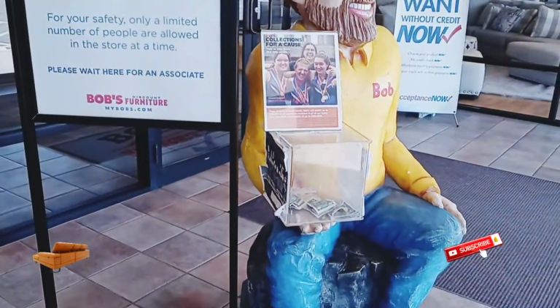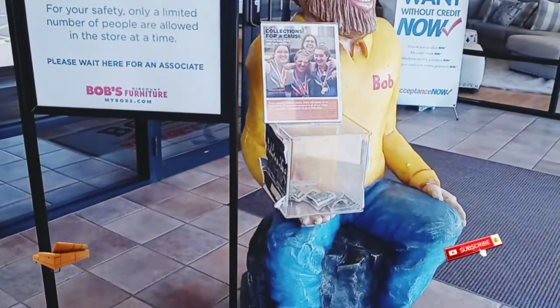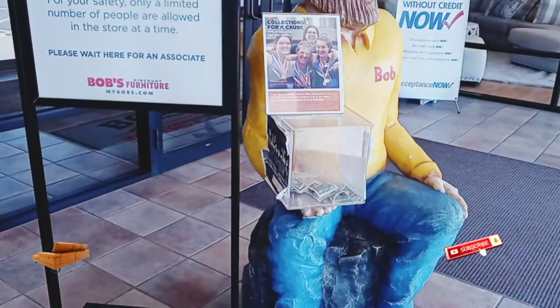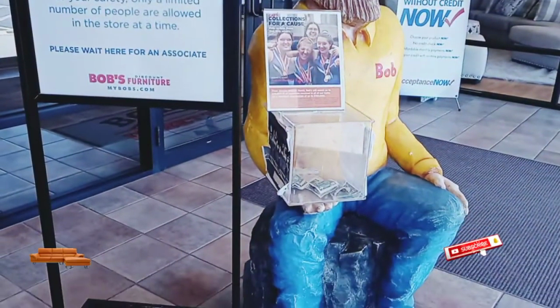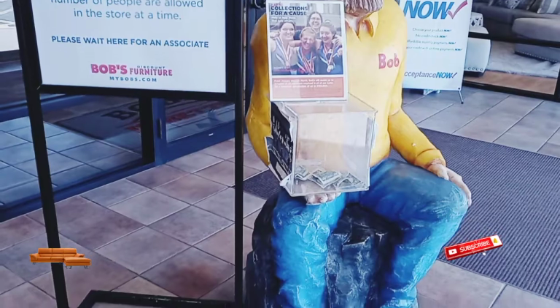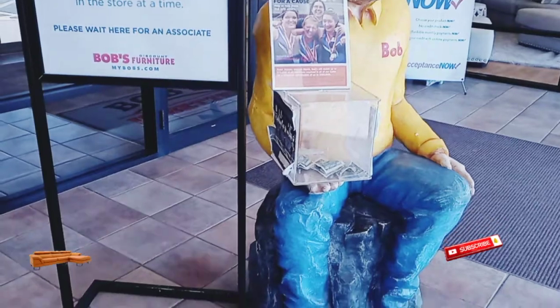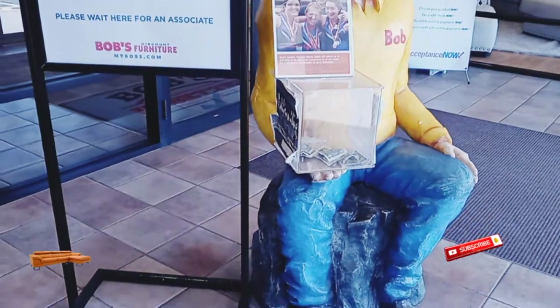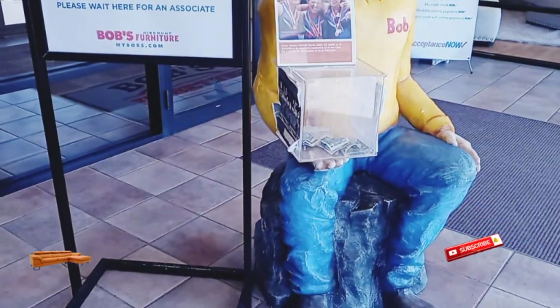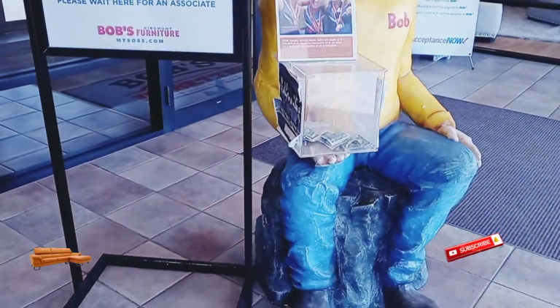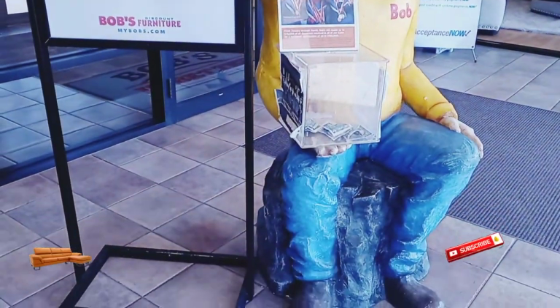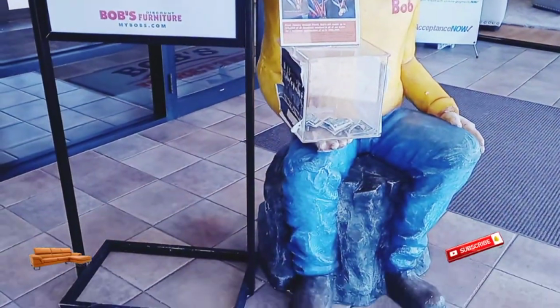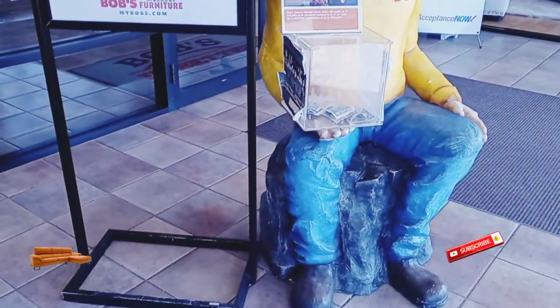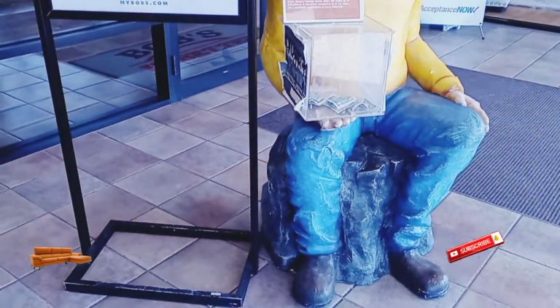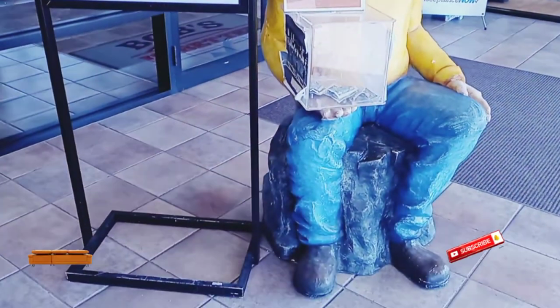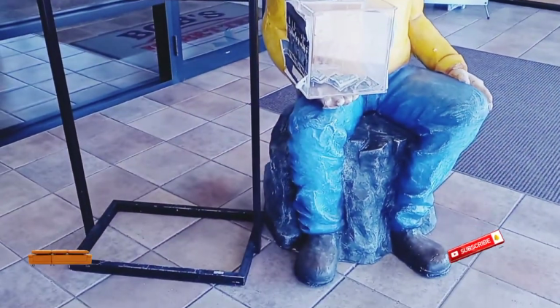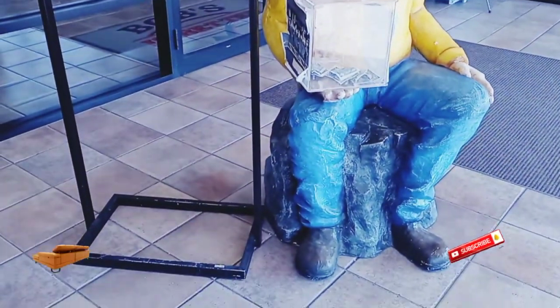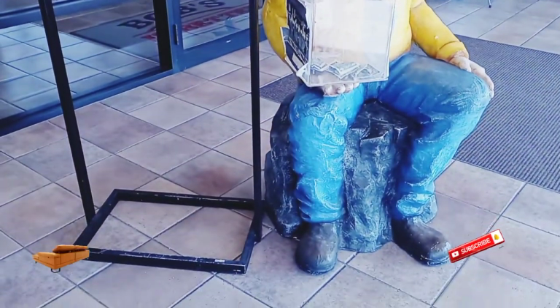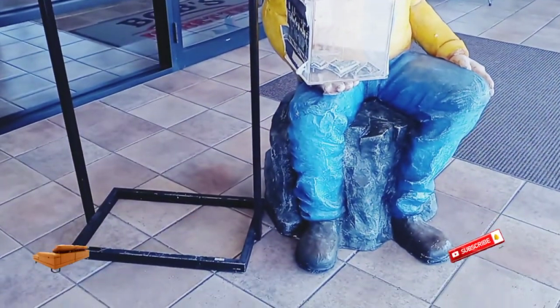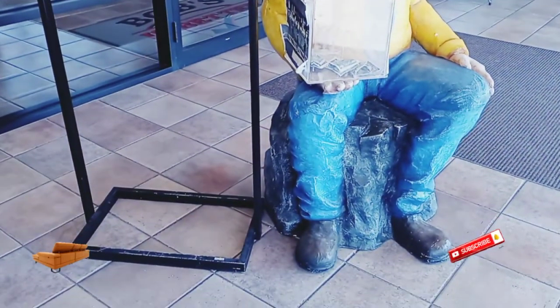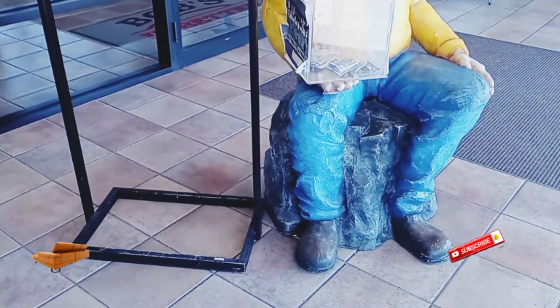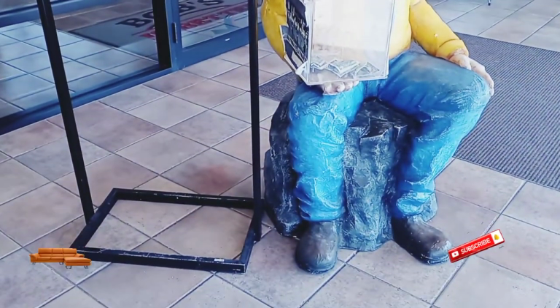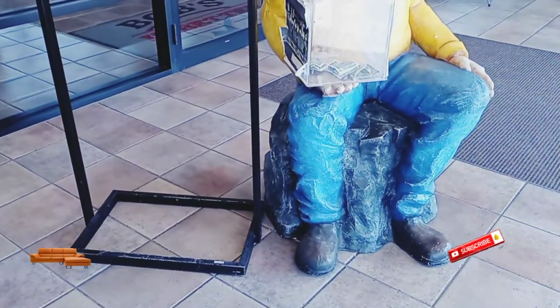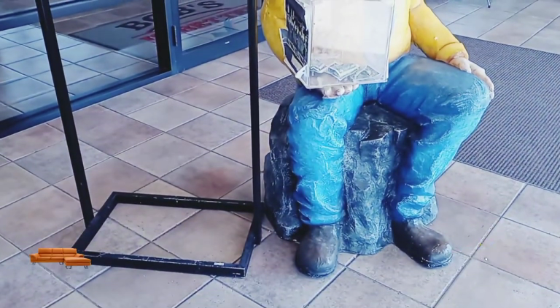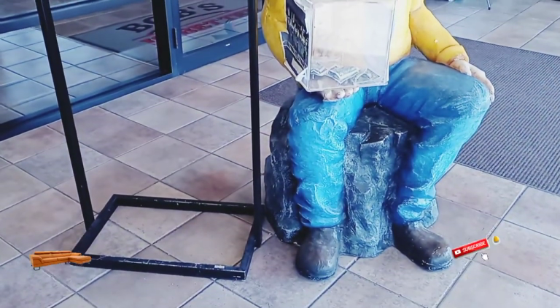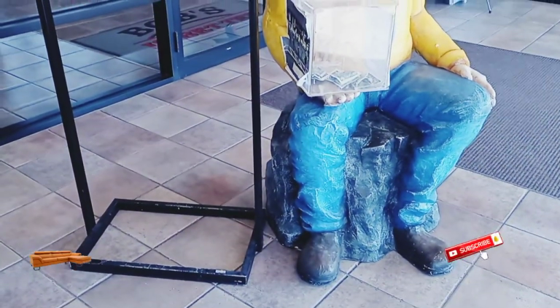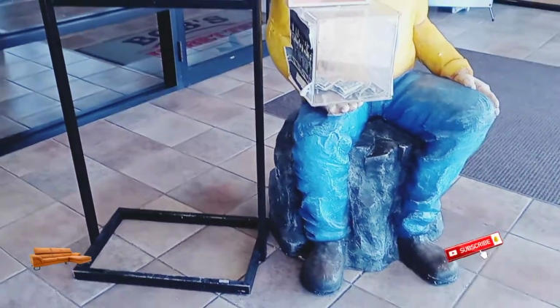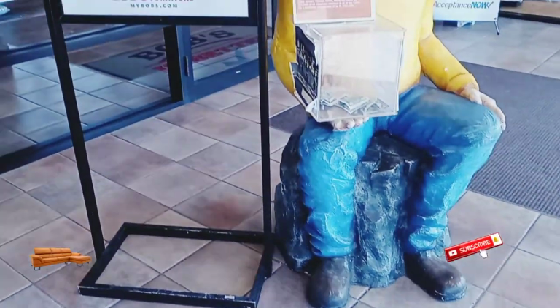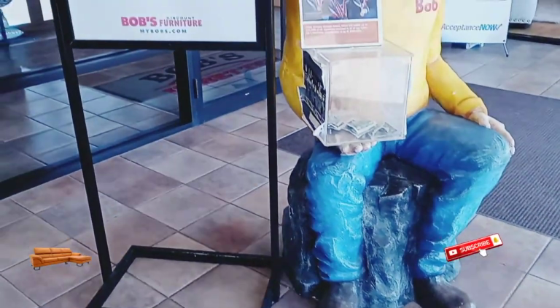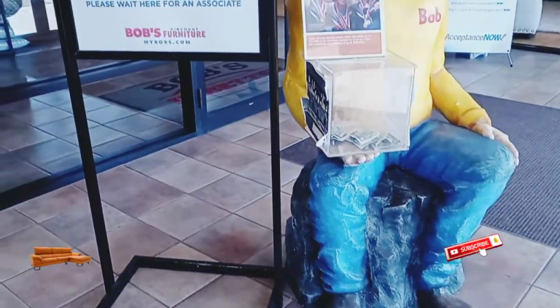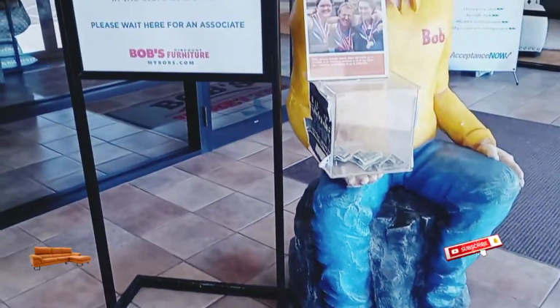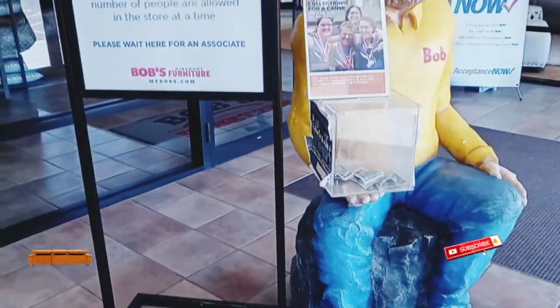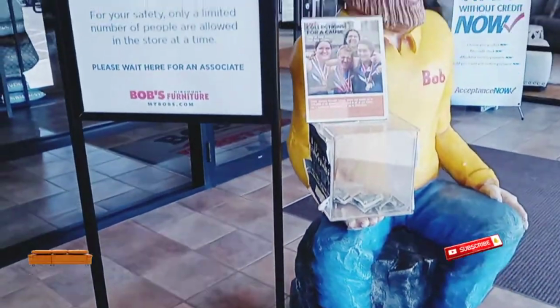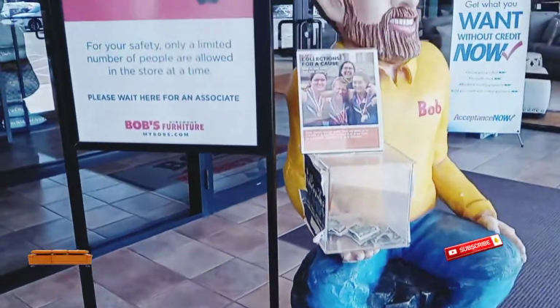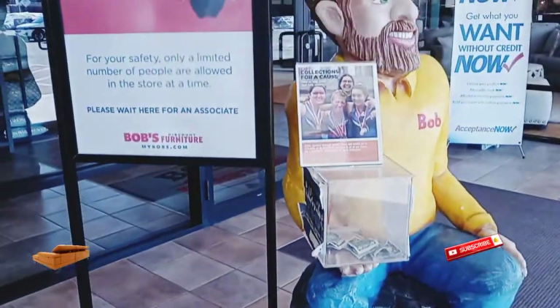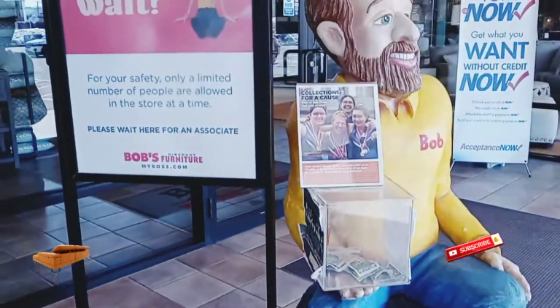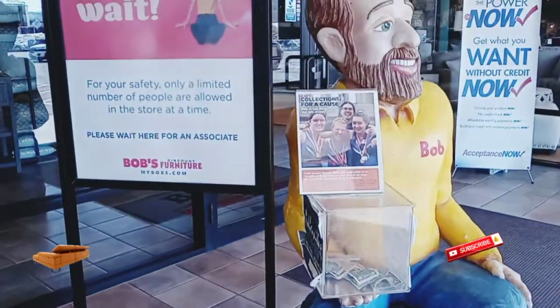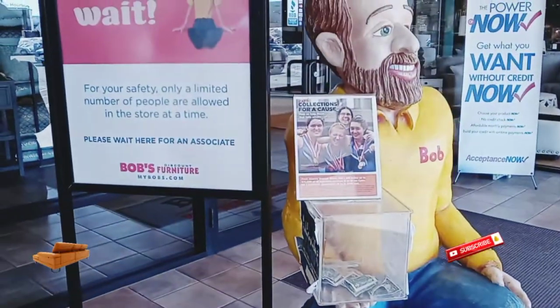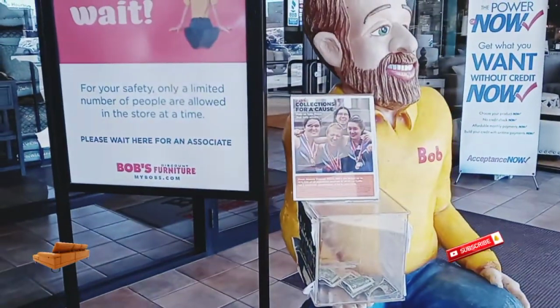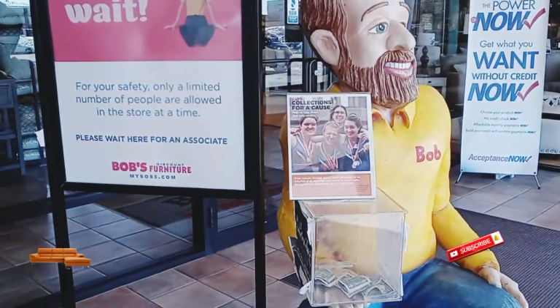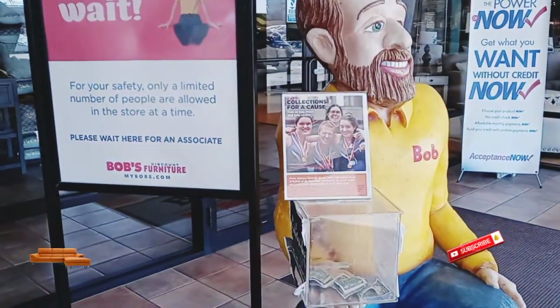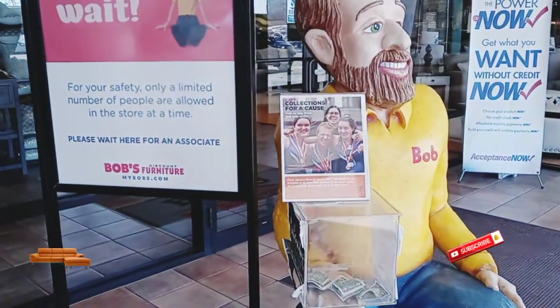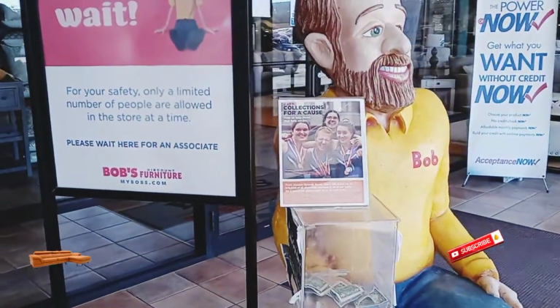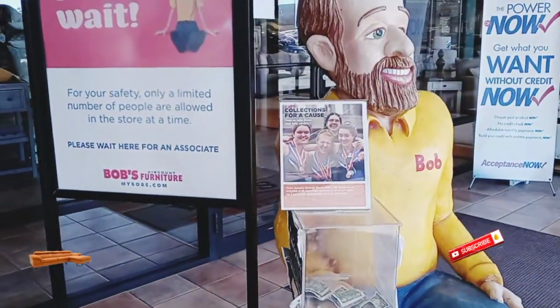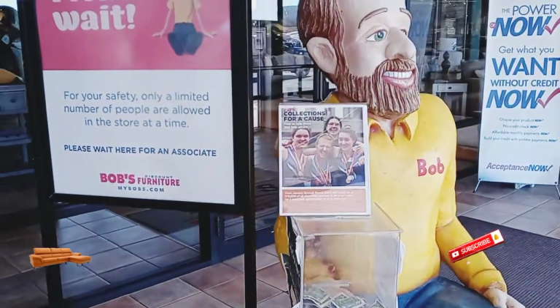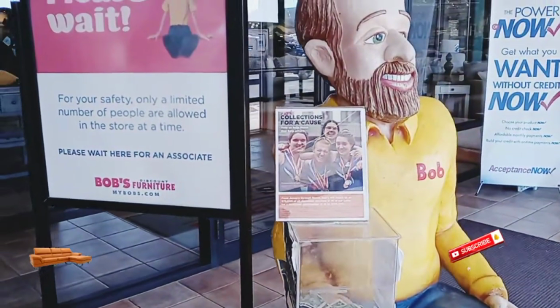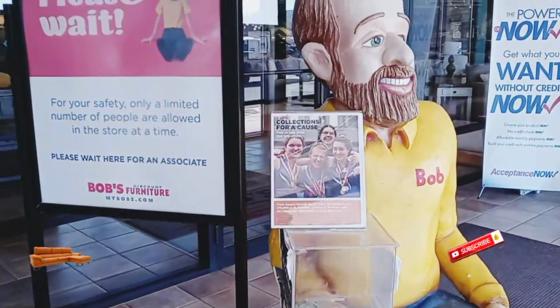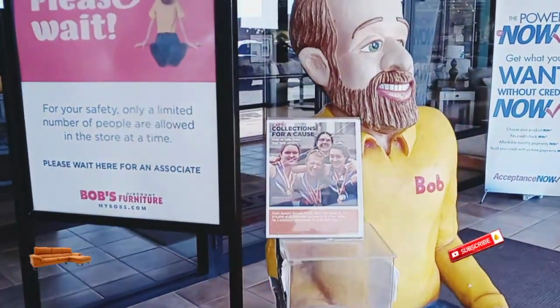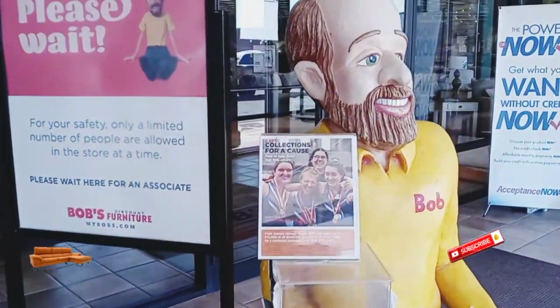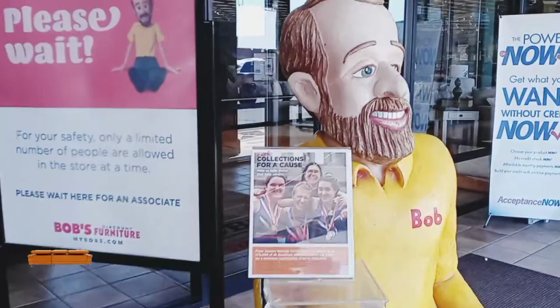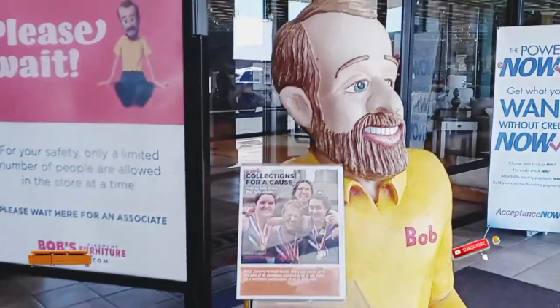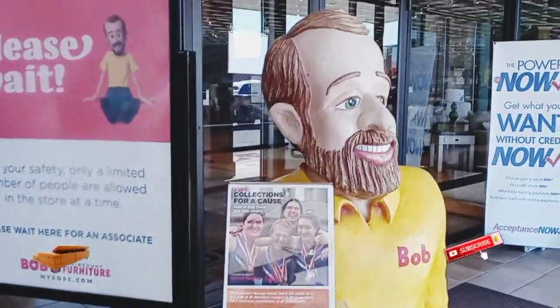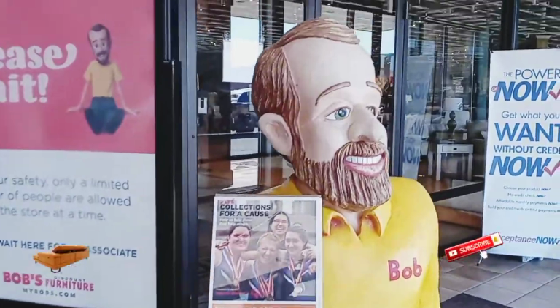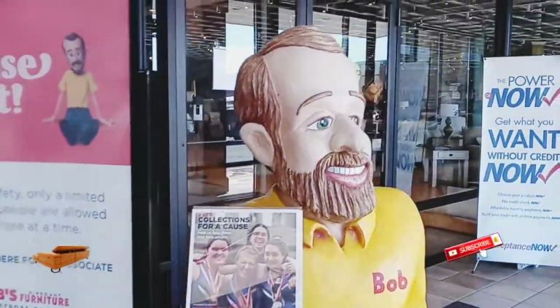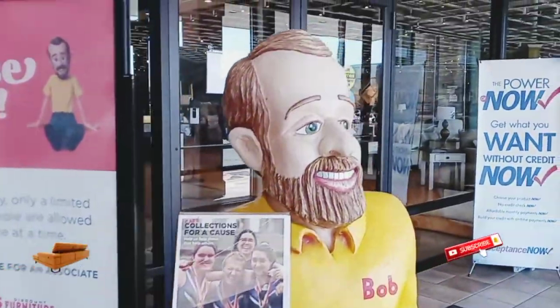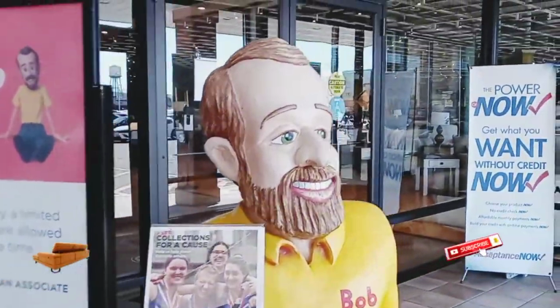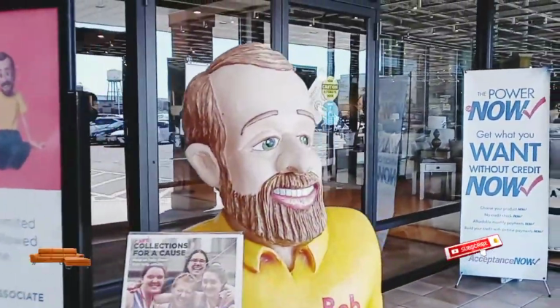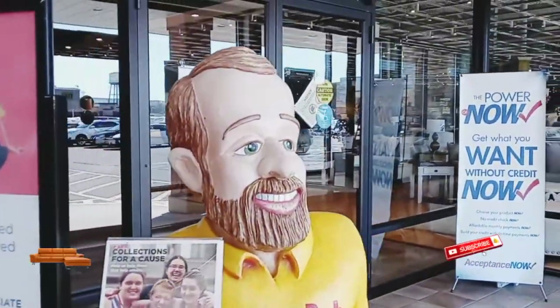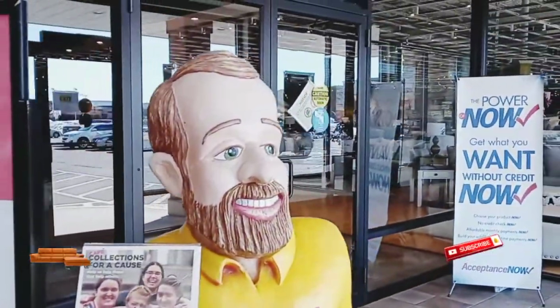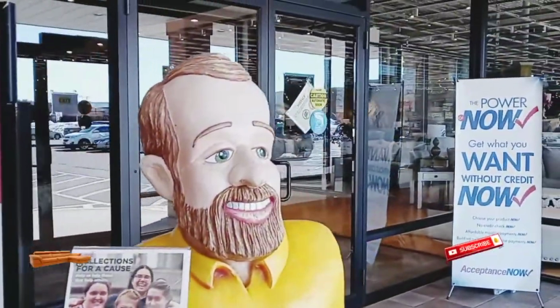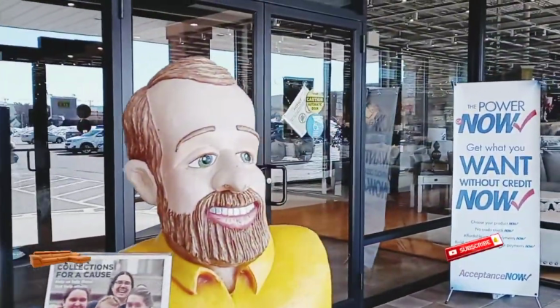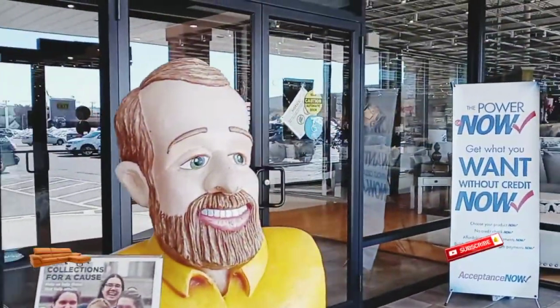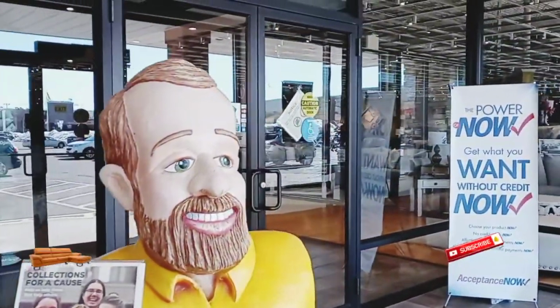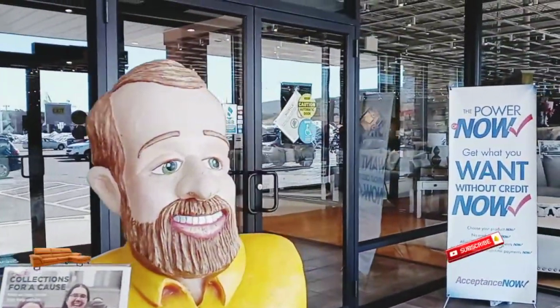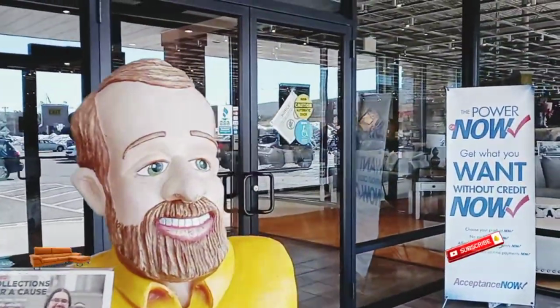This is Bob, the store's mascot. Here you would be able to donate for a great cause to help children in need, mainly students.